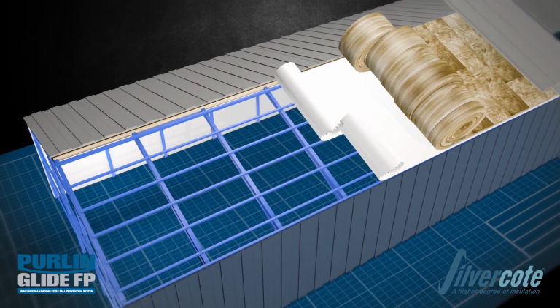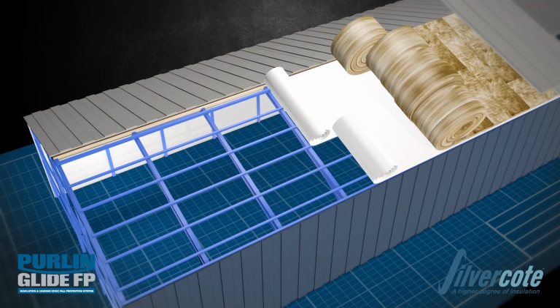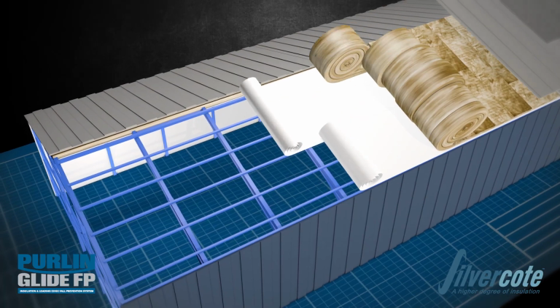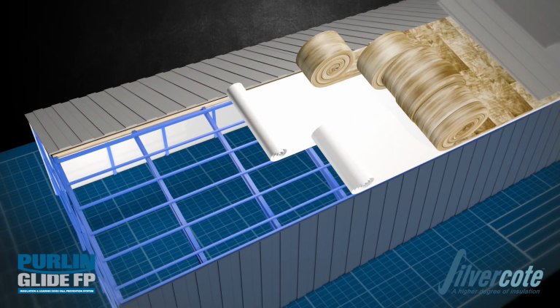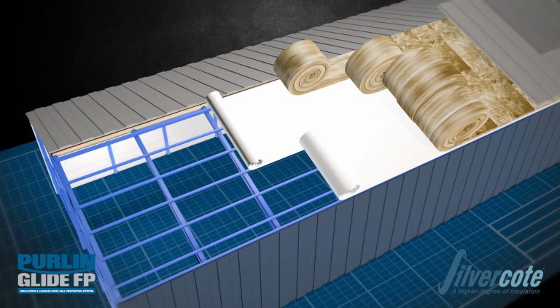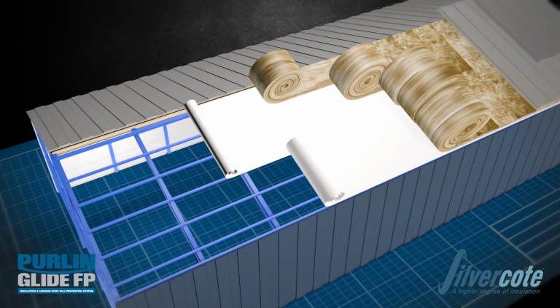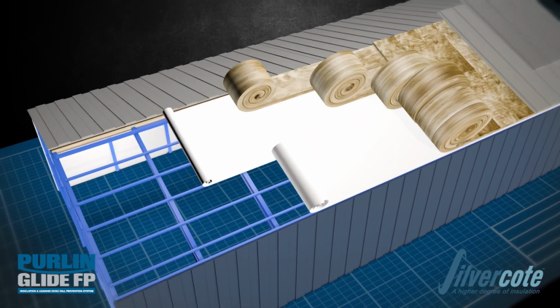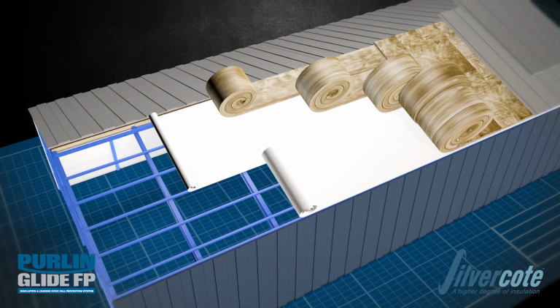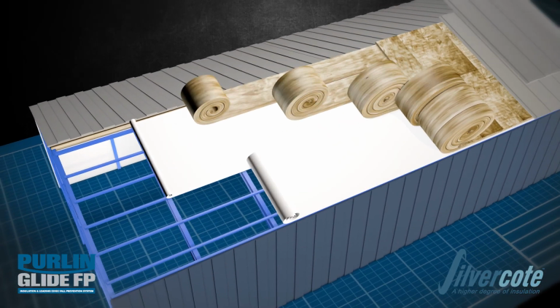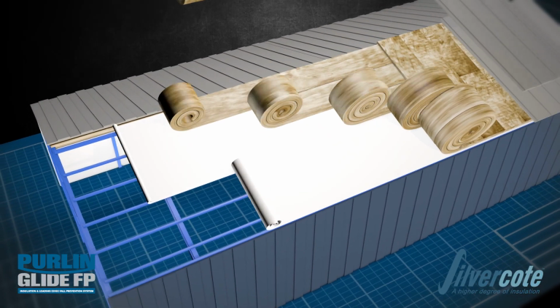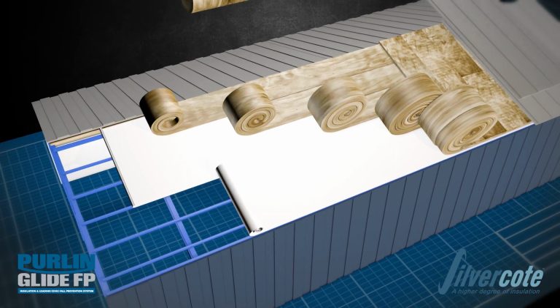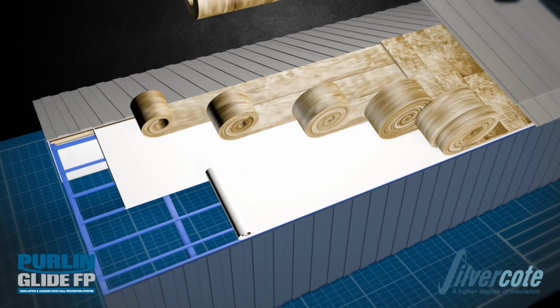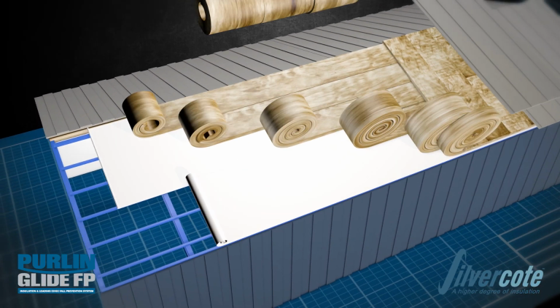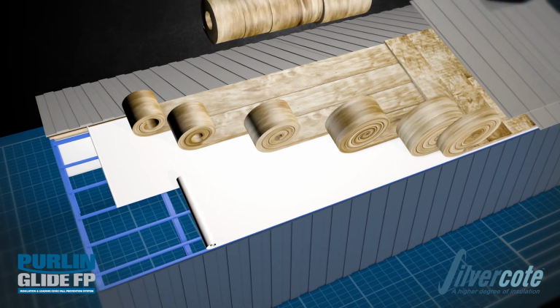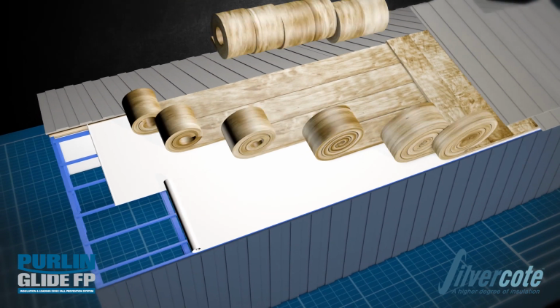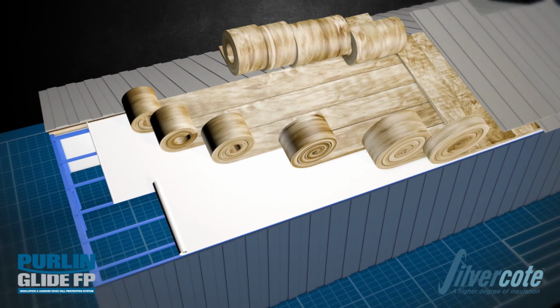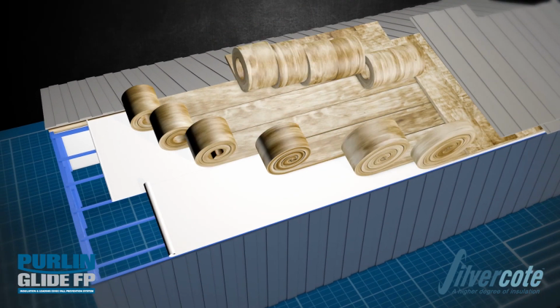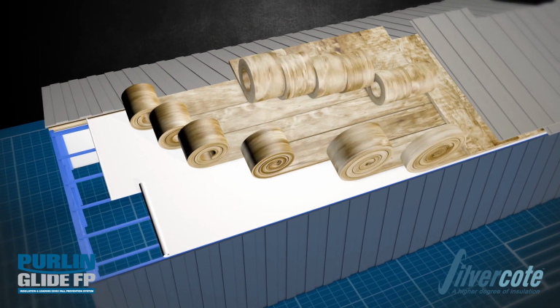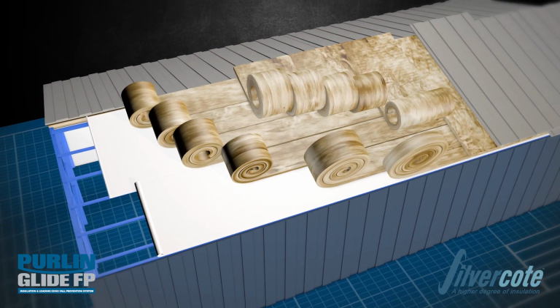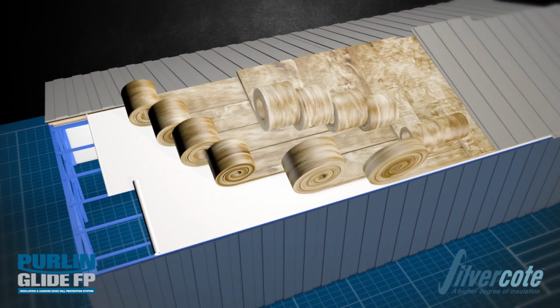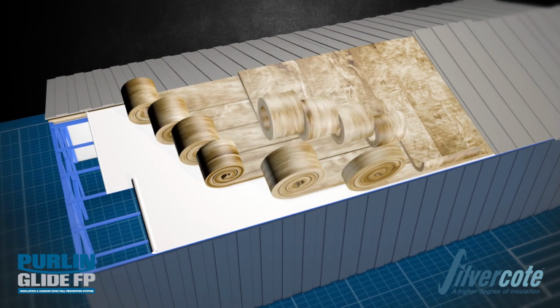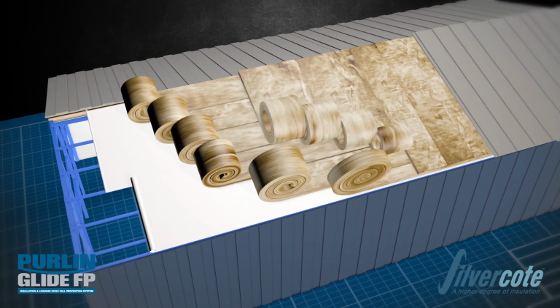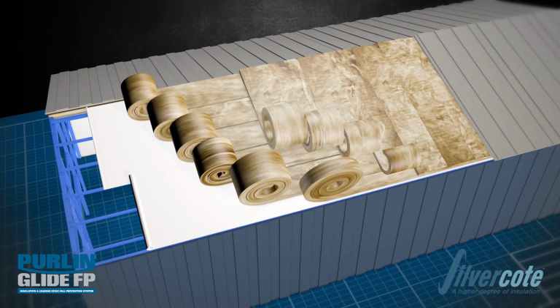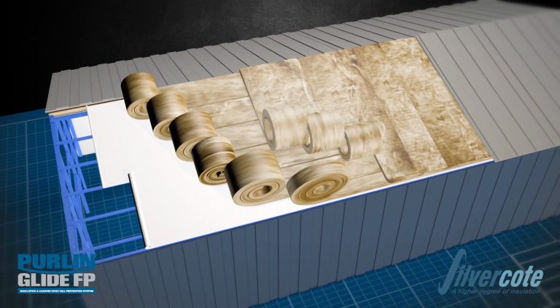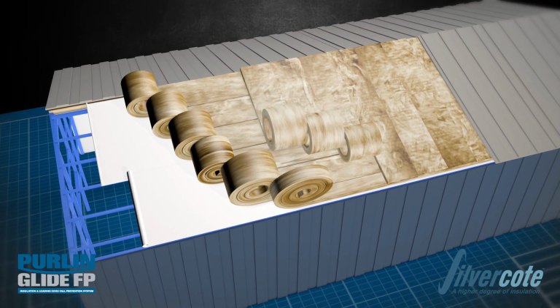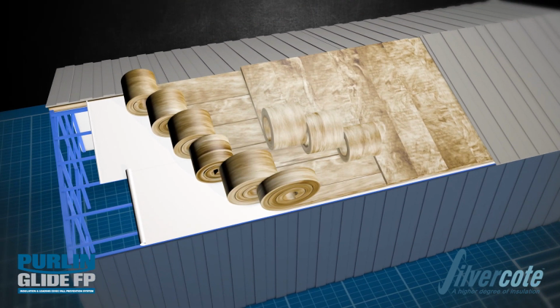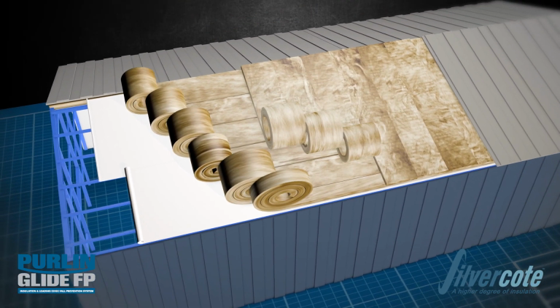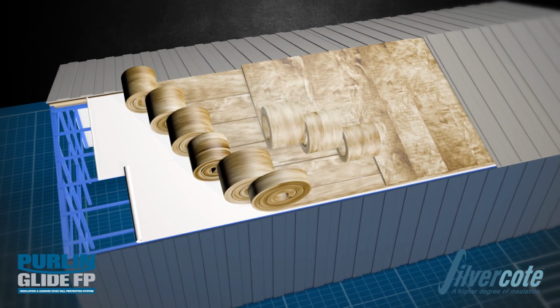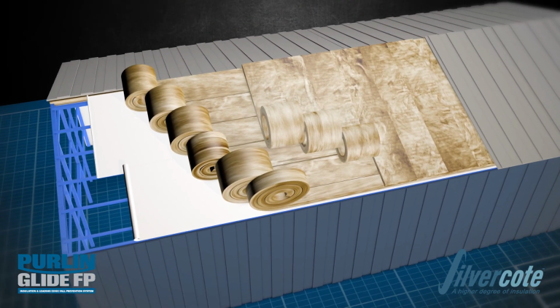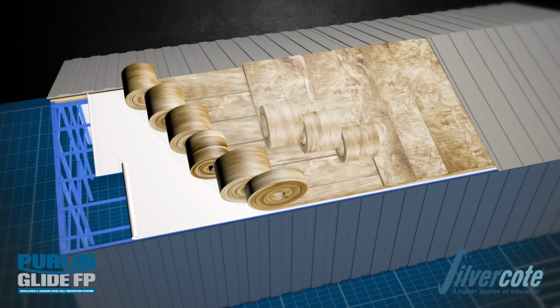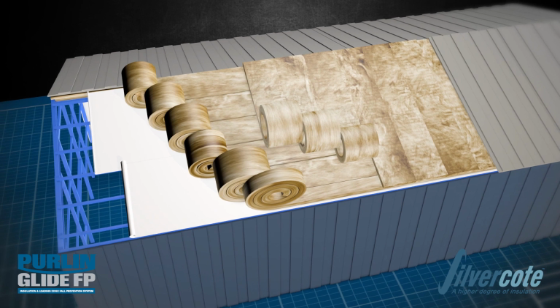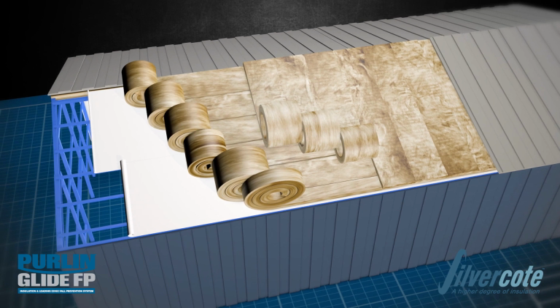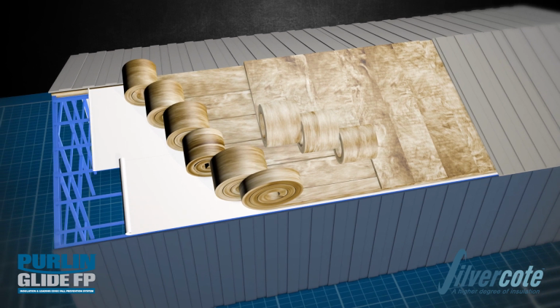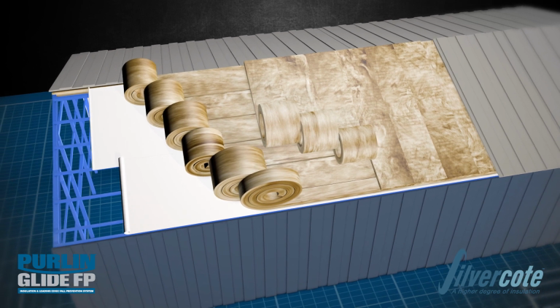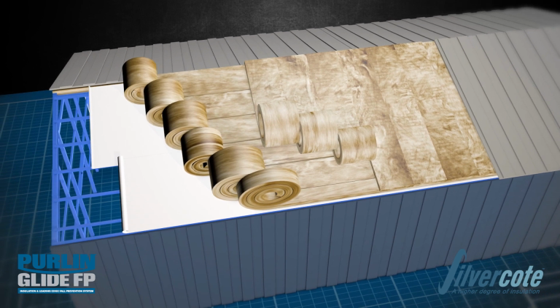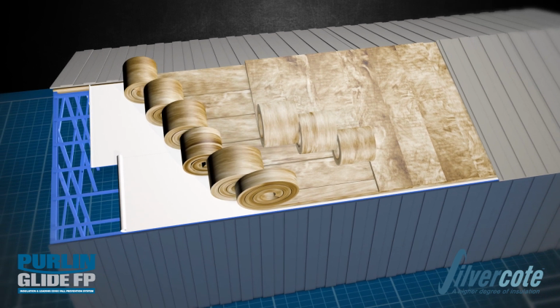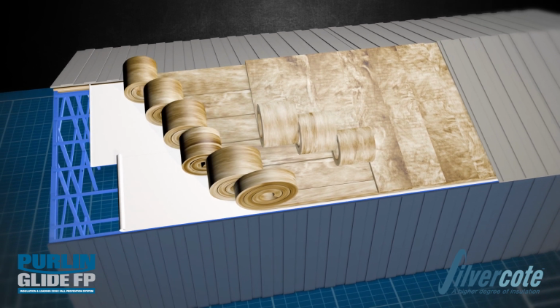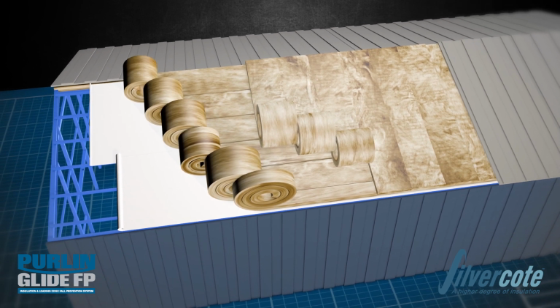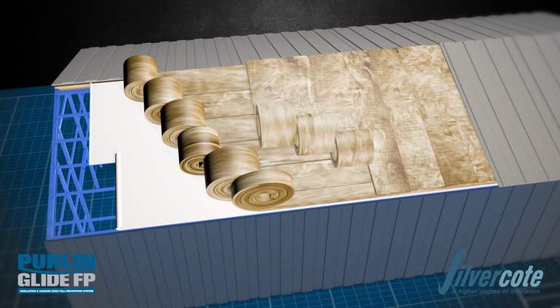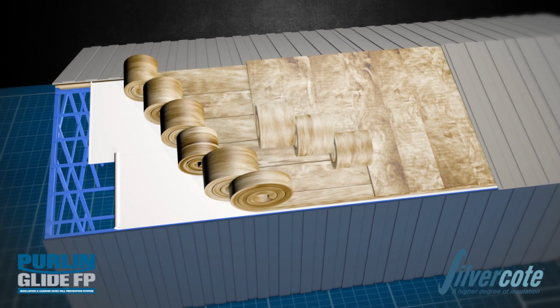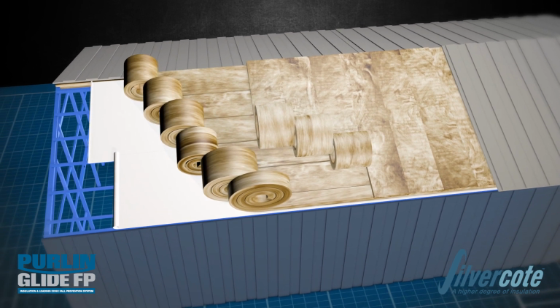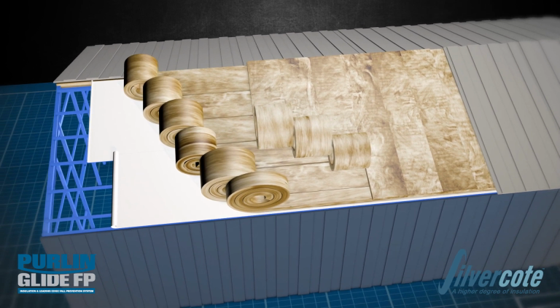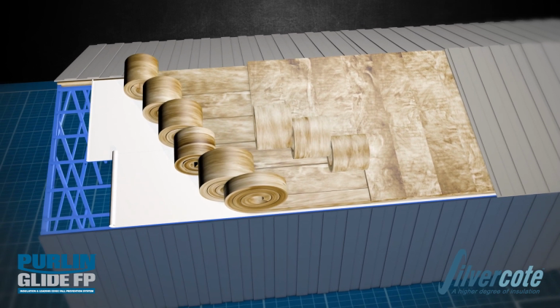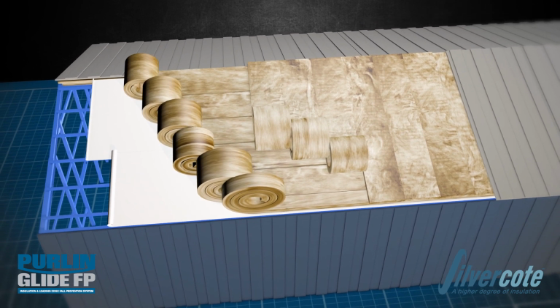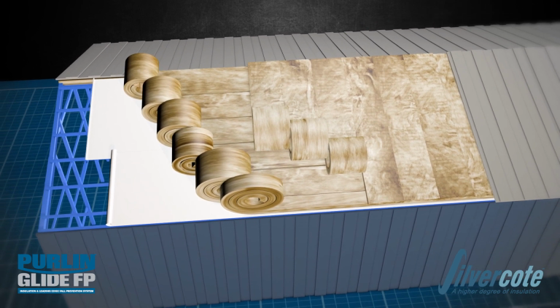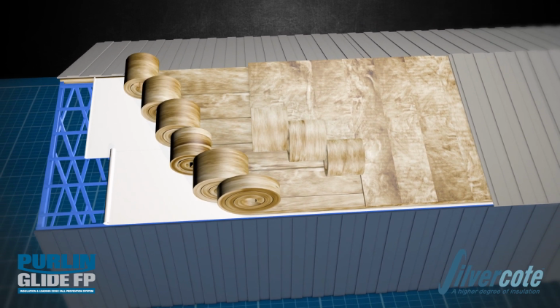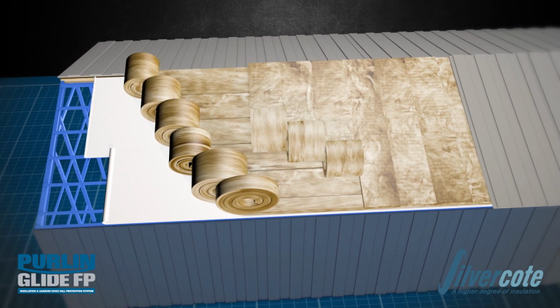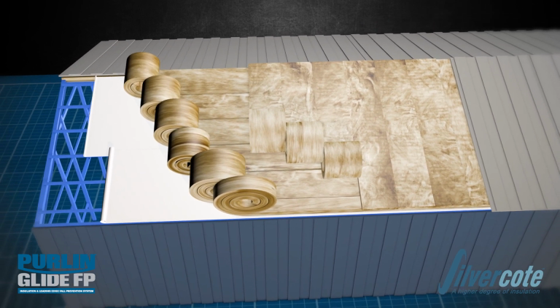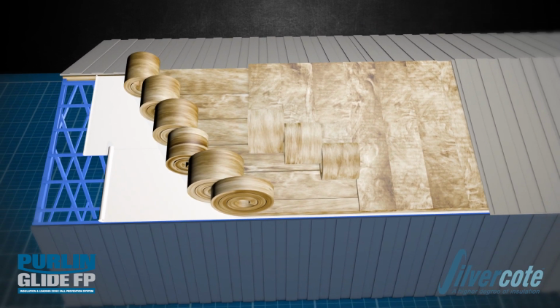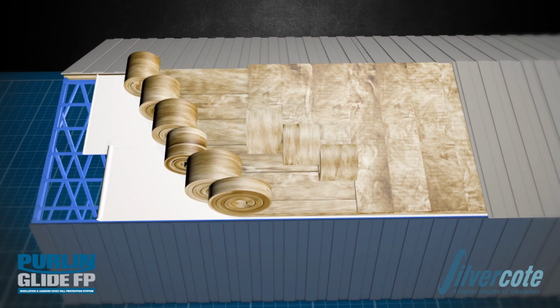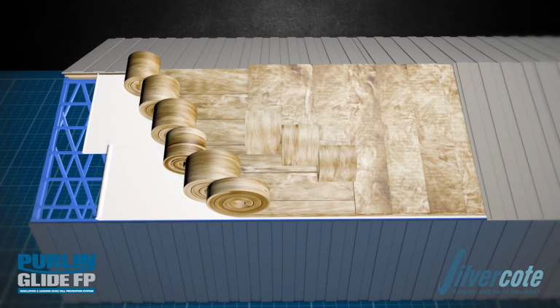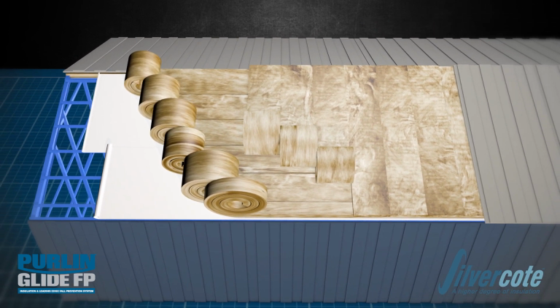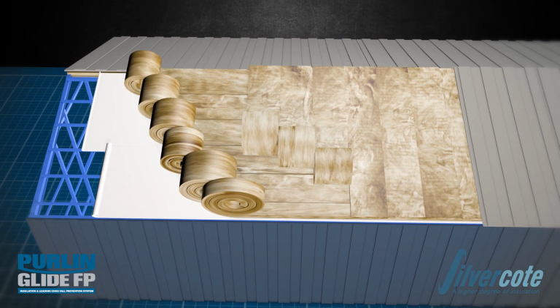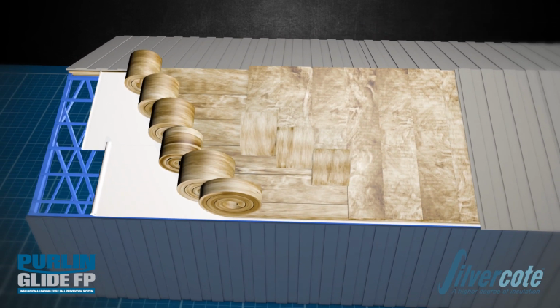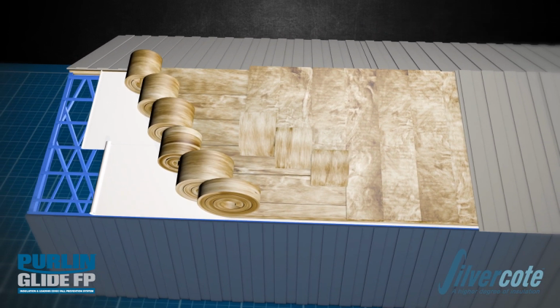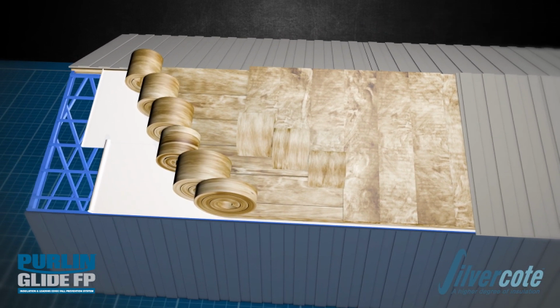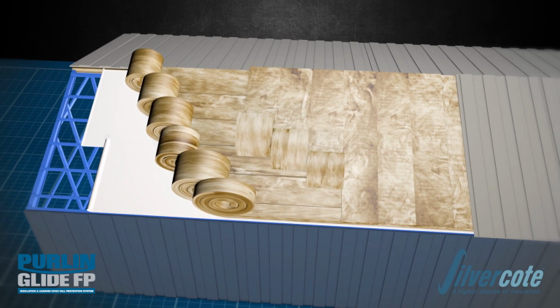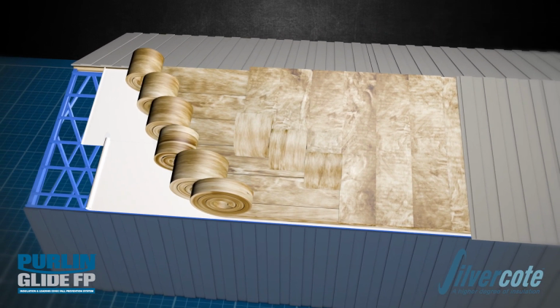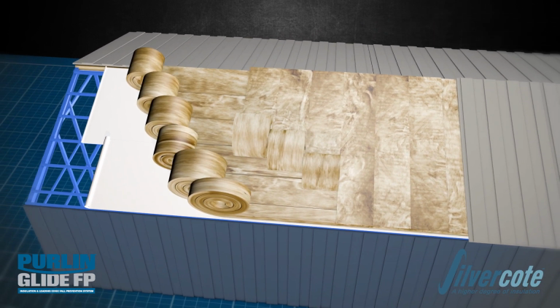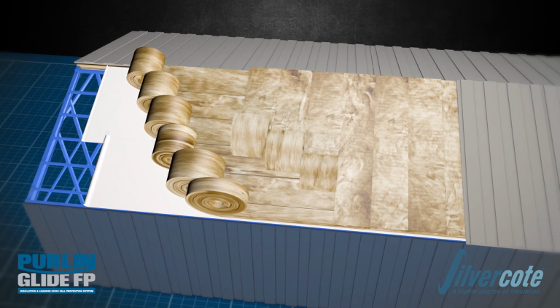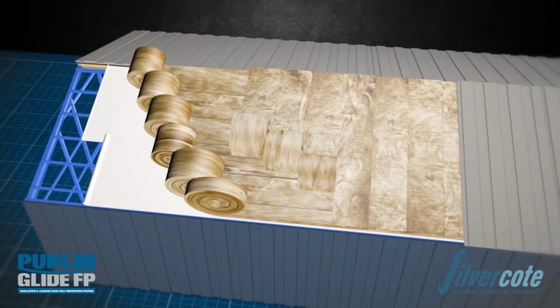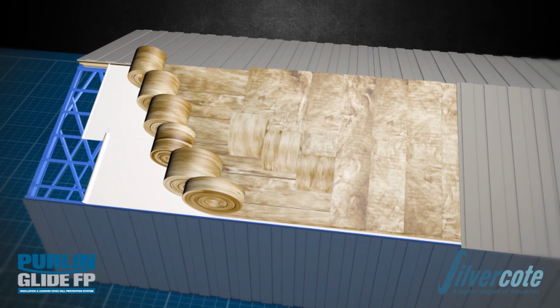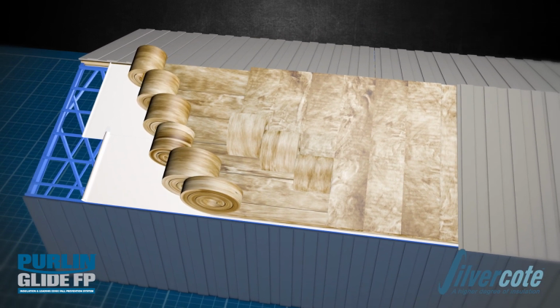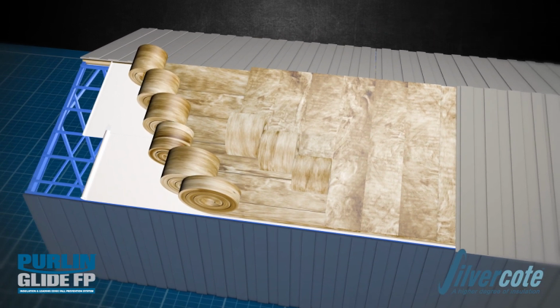Three components make up the Pearl & Glide leading-edge fall prevention system: Pearl & Gliders, Pearl & Glide fabric, and unfaced fiberglass insulation.